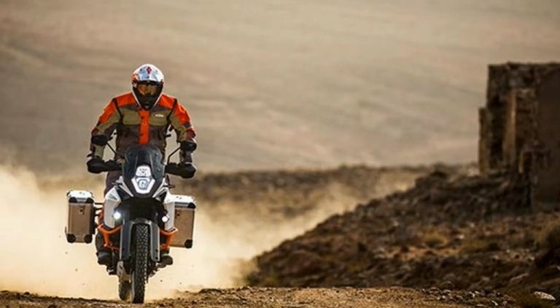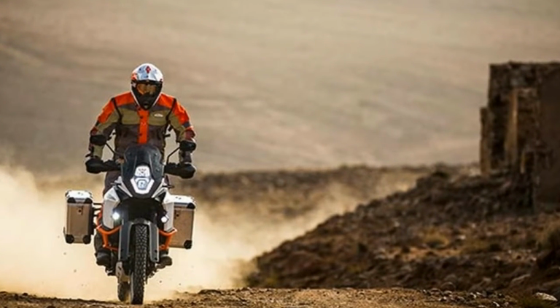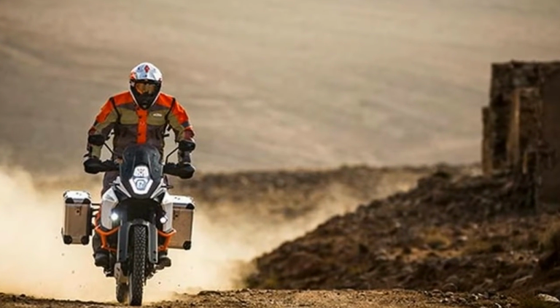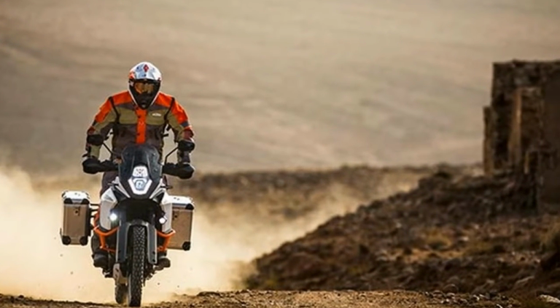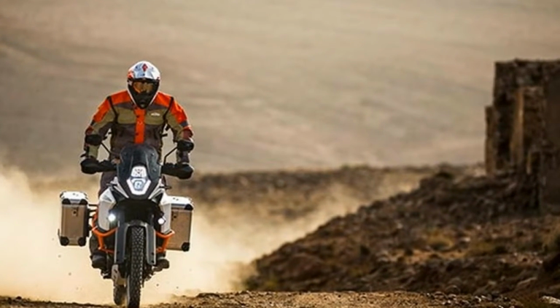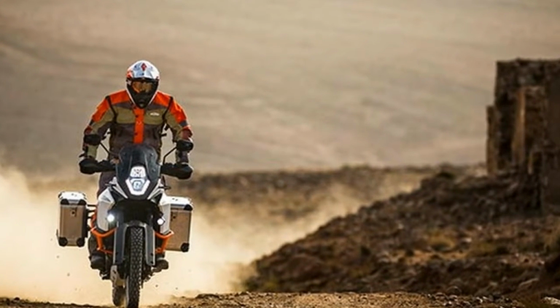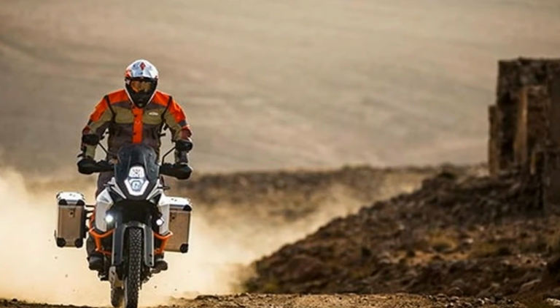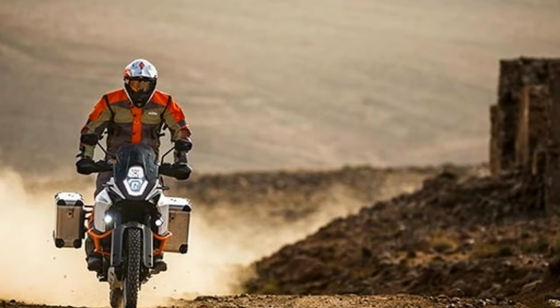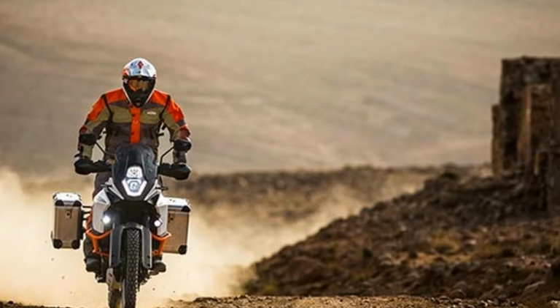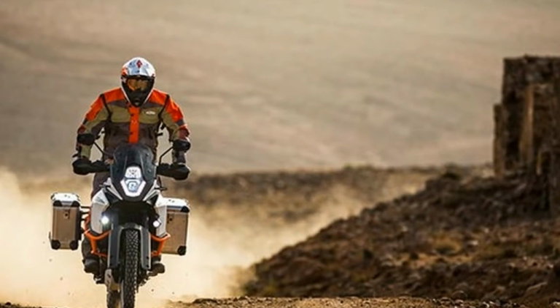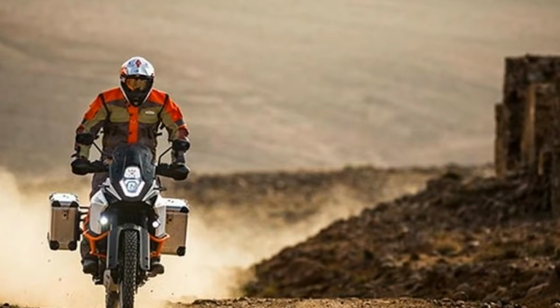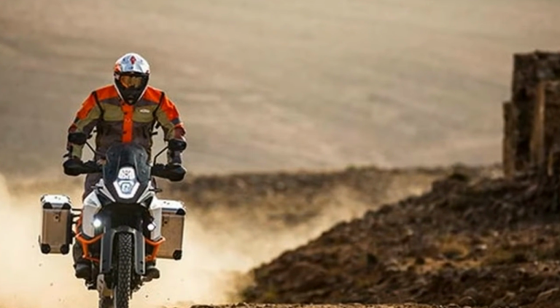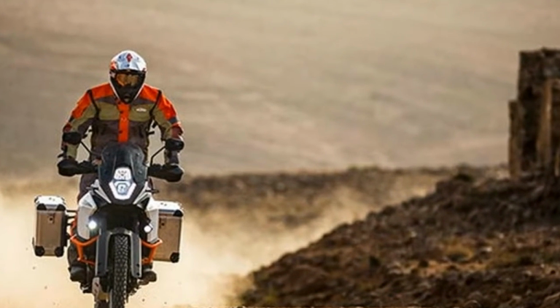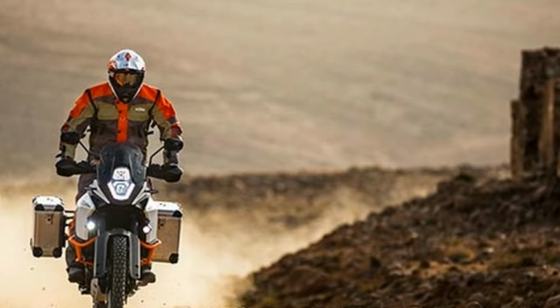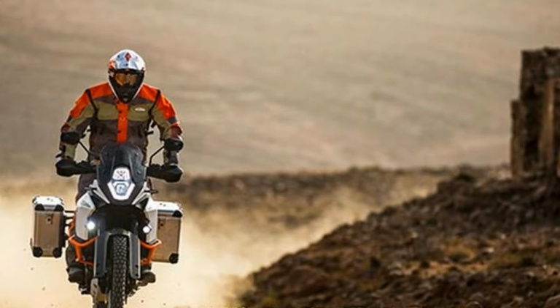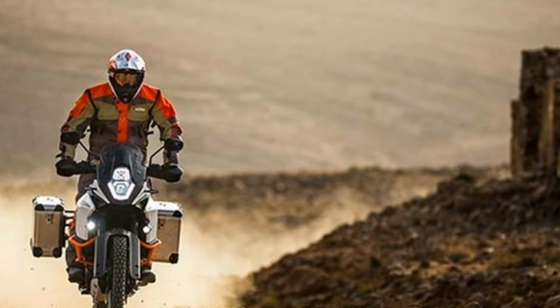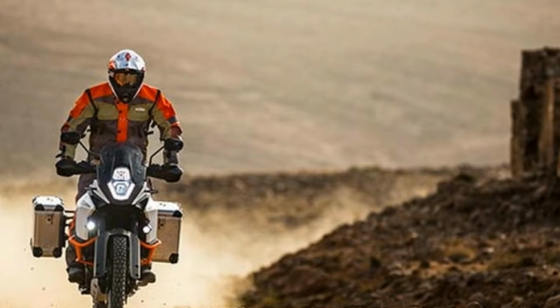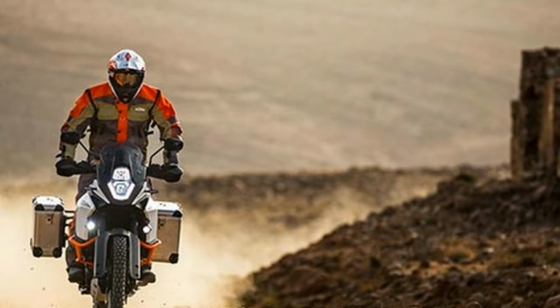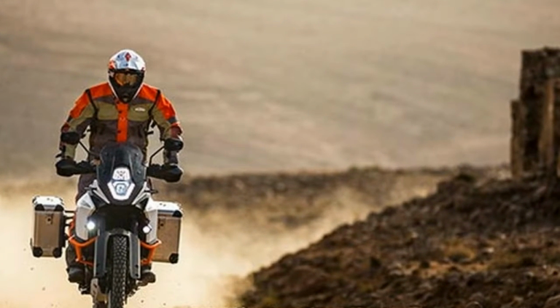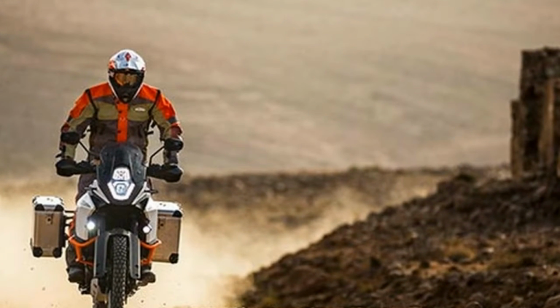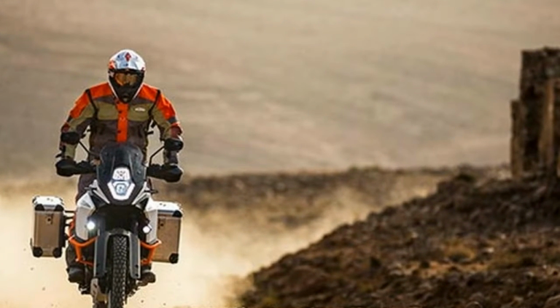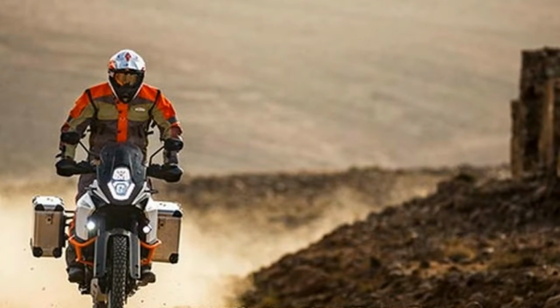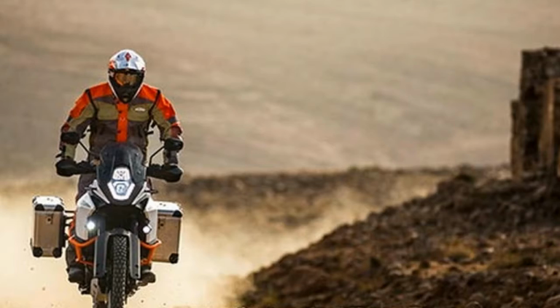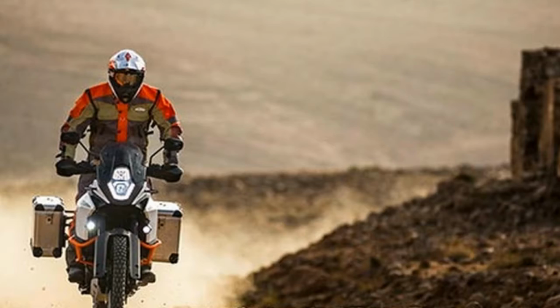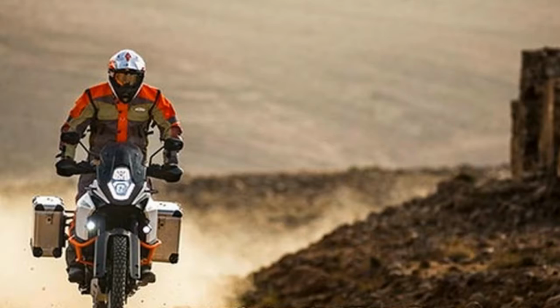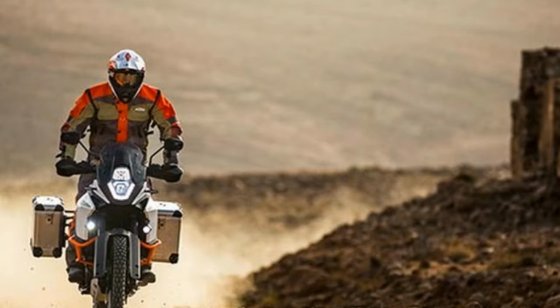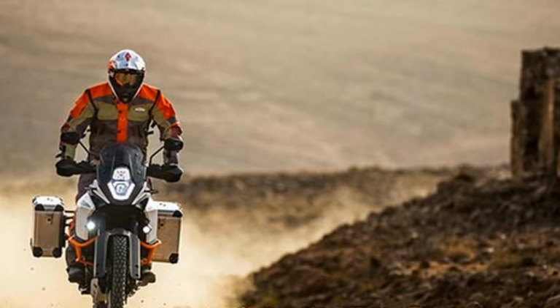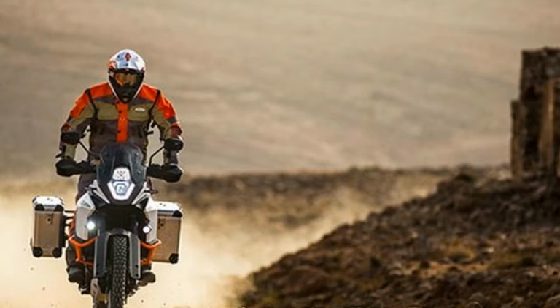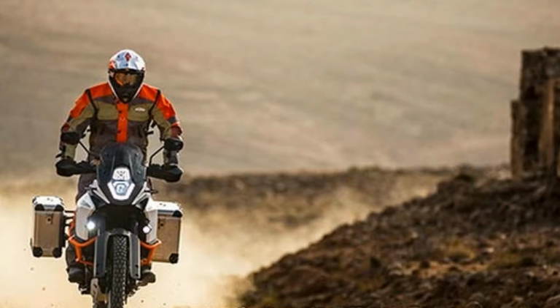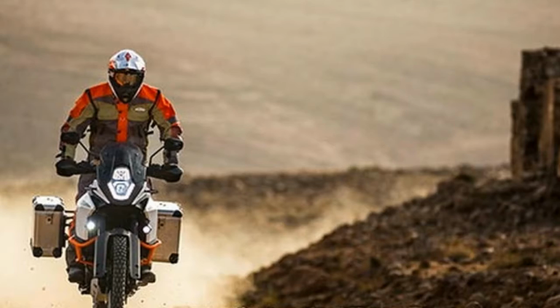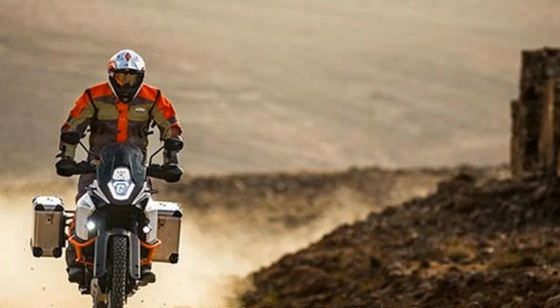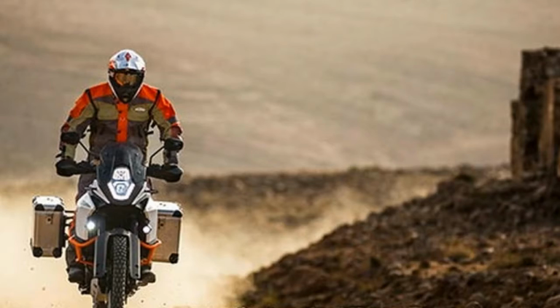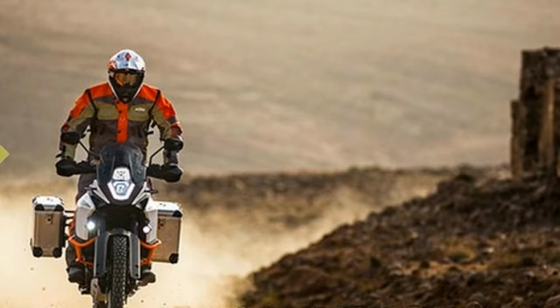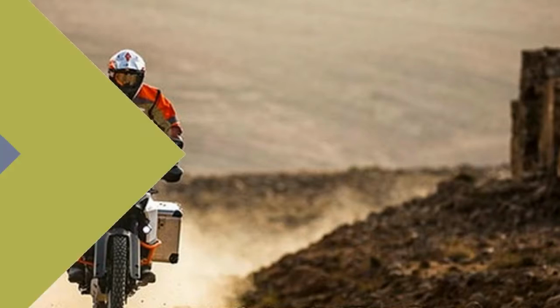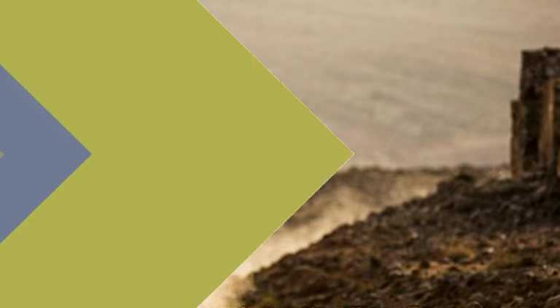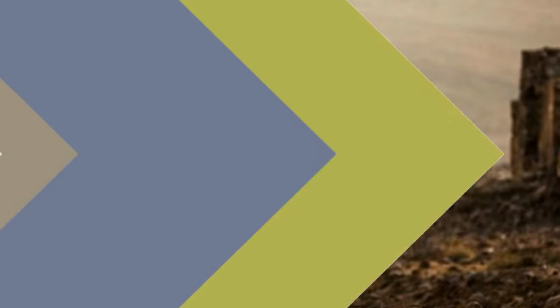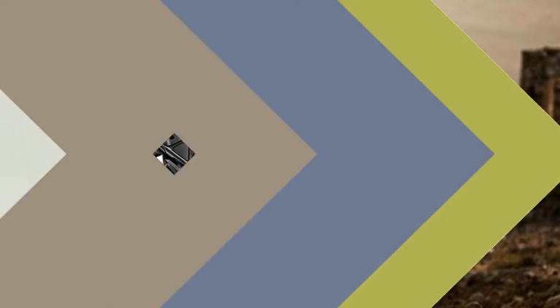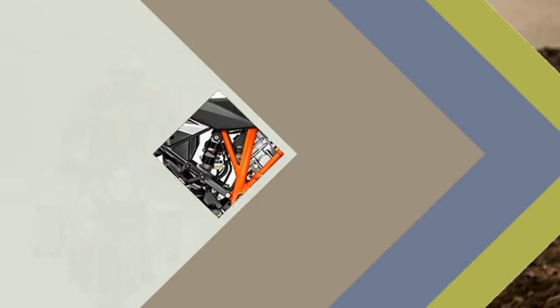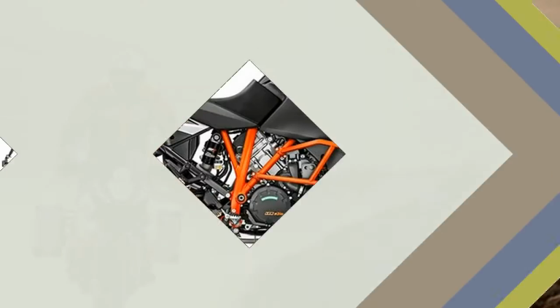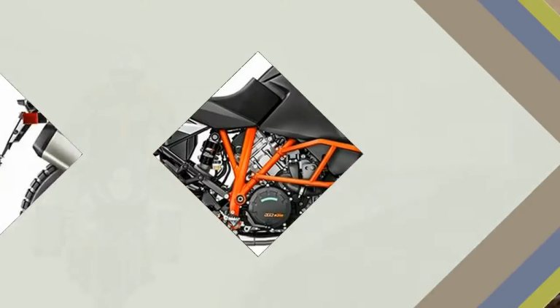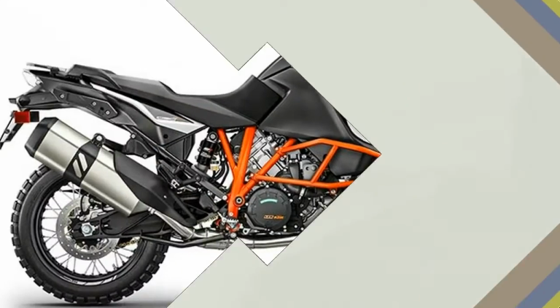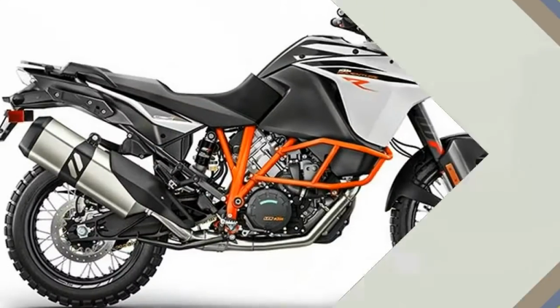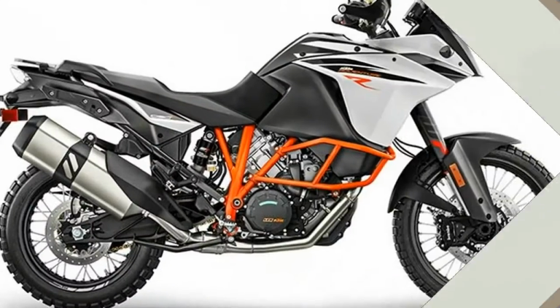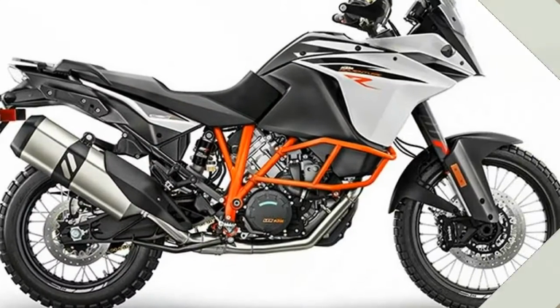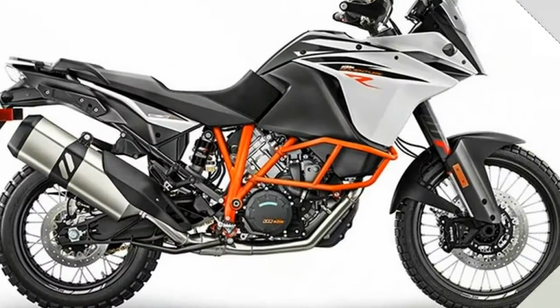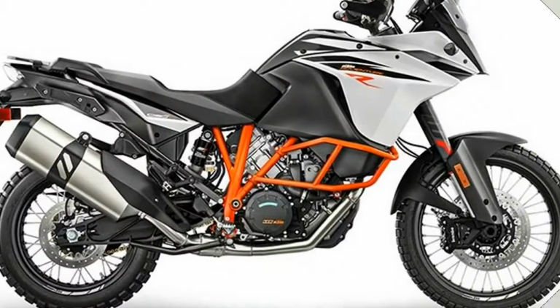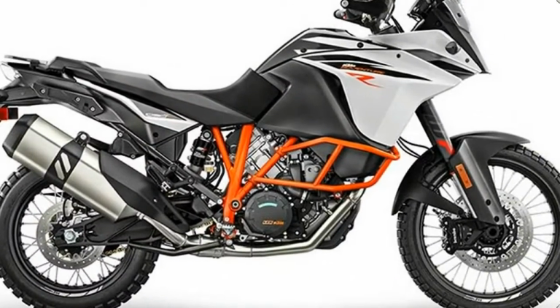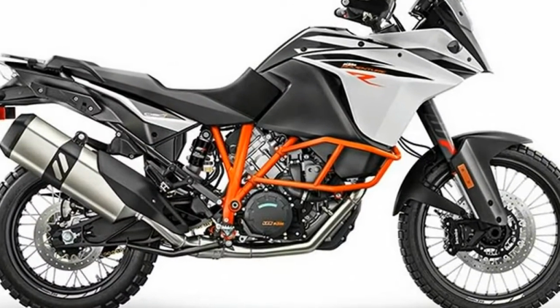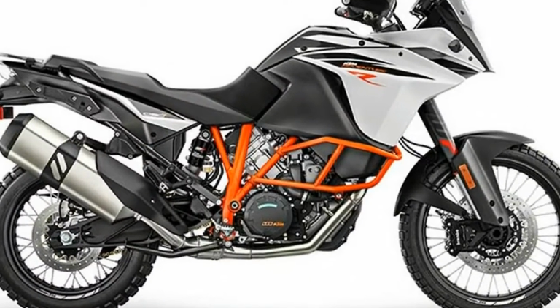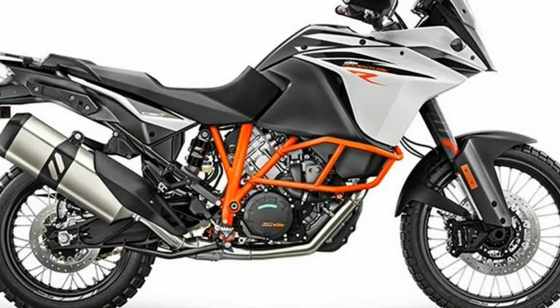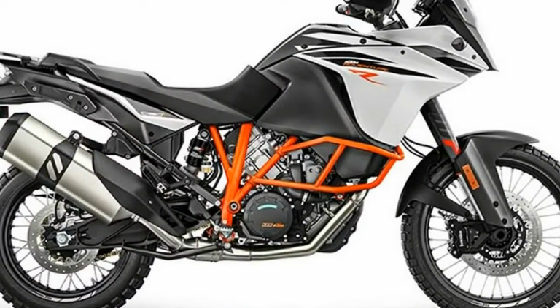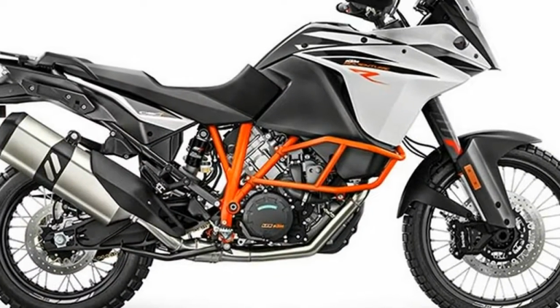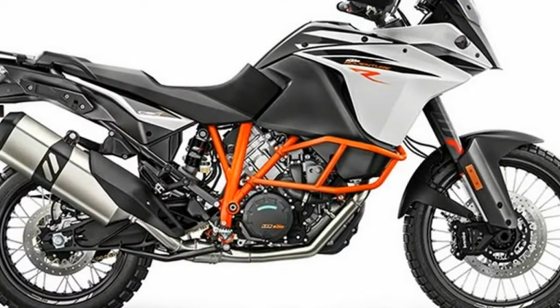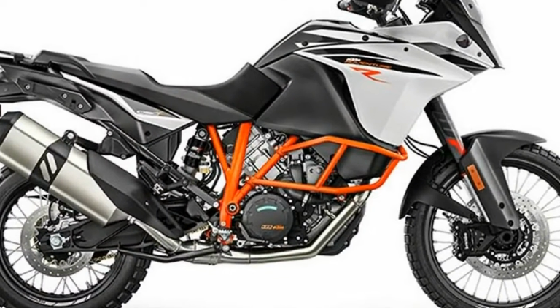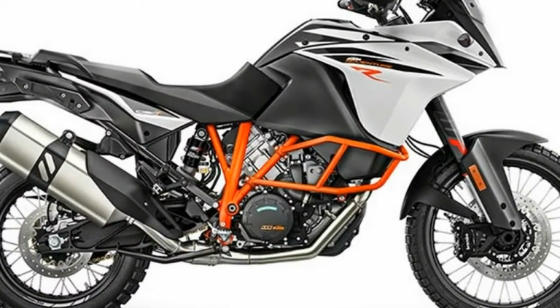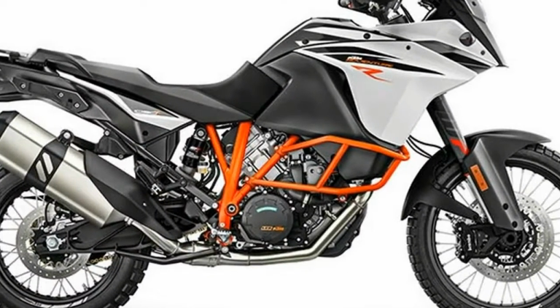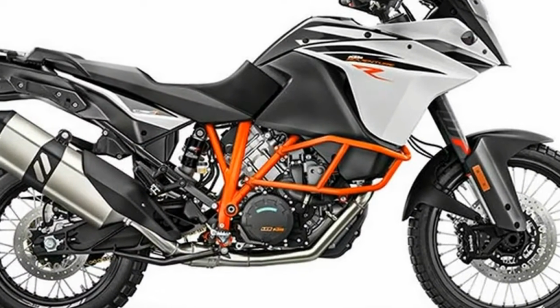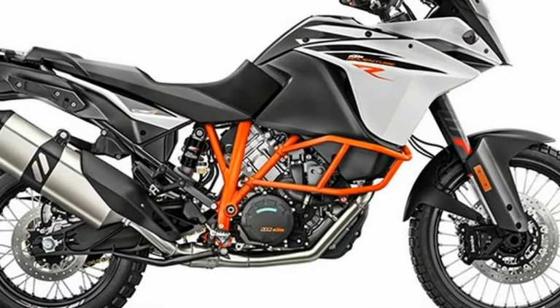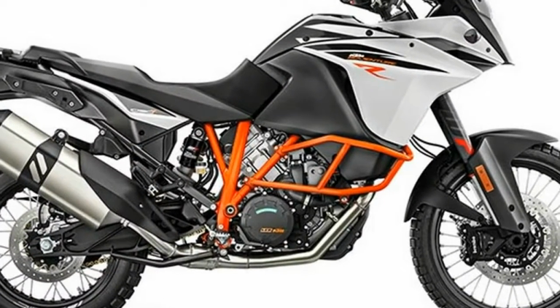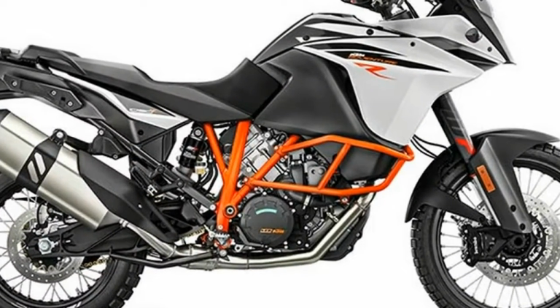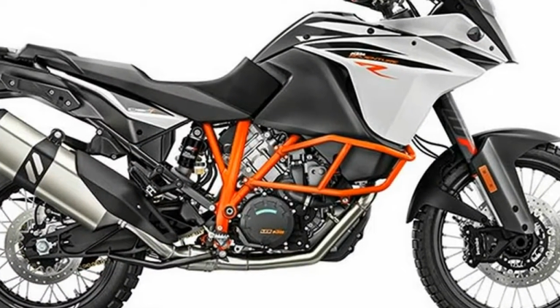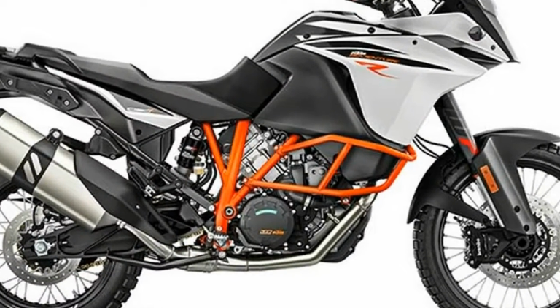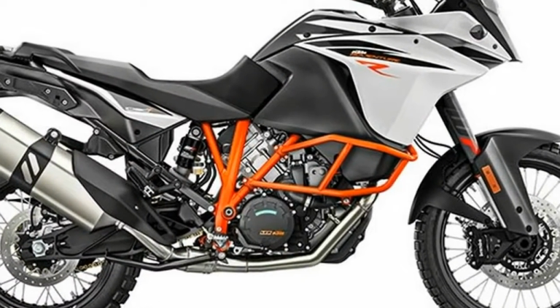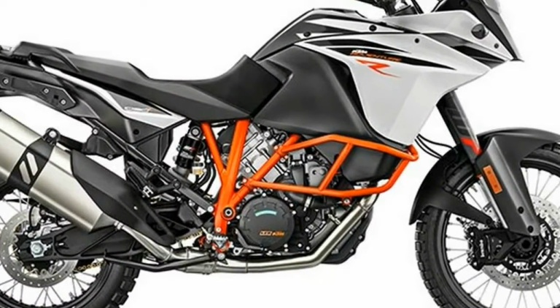Power to Weight Ratio. The combination of lightweight chassis engineering and a compact but powerful engine take the KTM 1090 Adventure R to the top of its class.